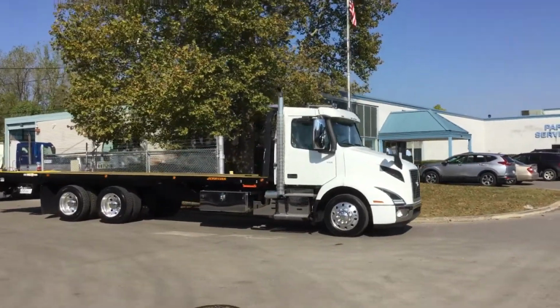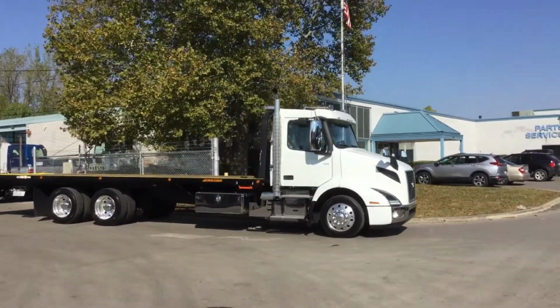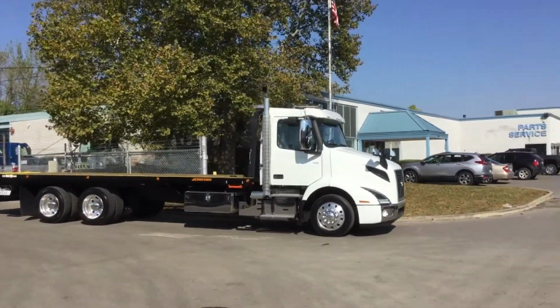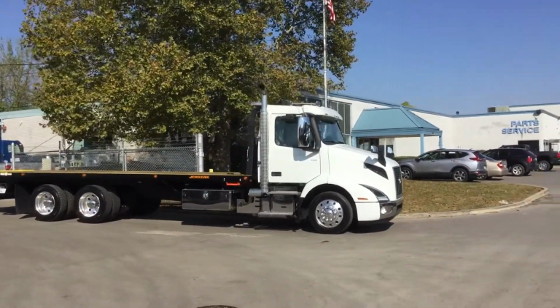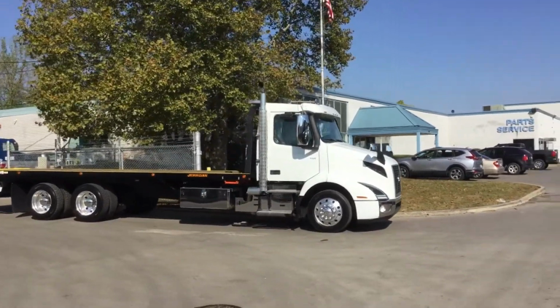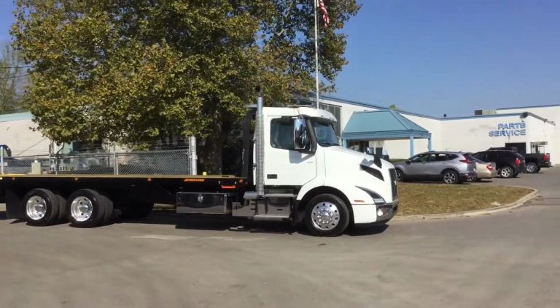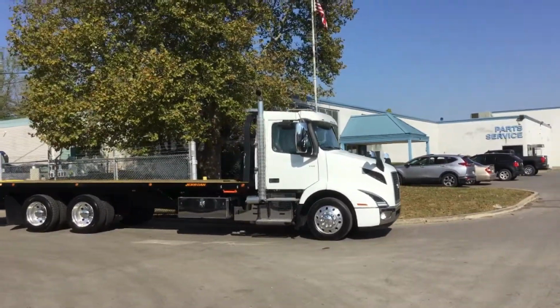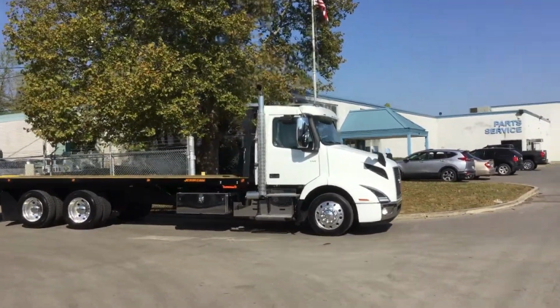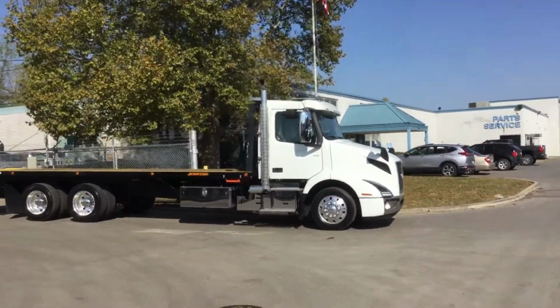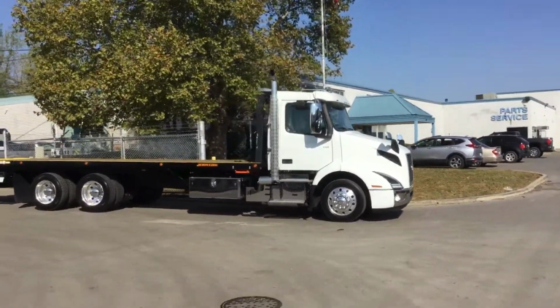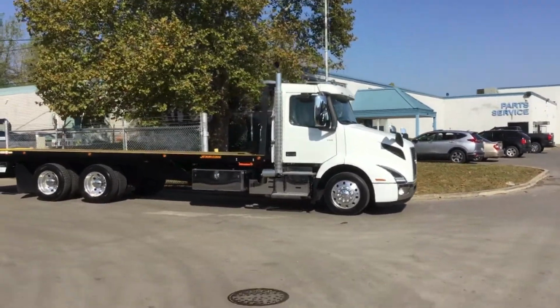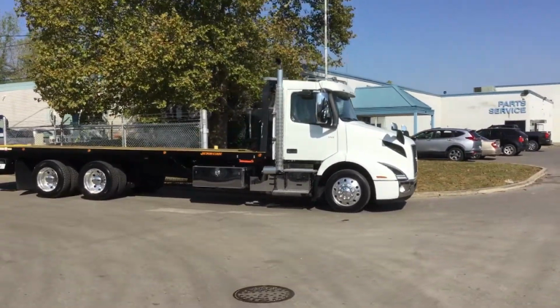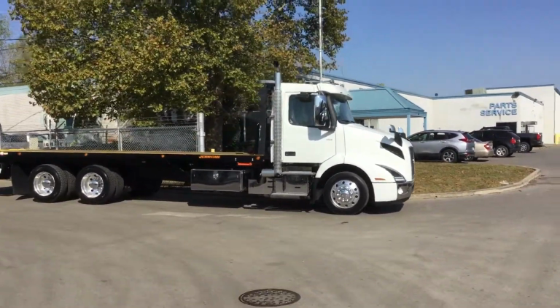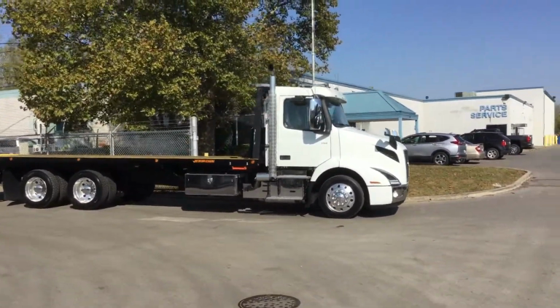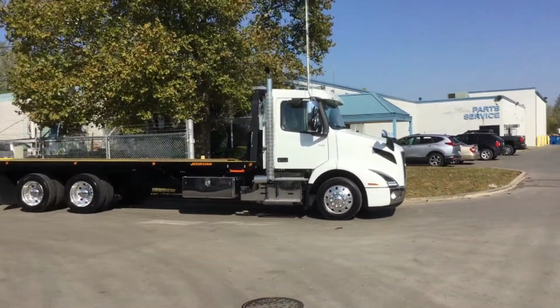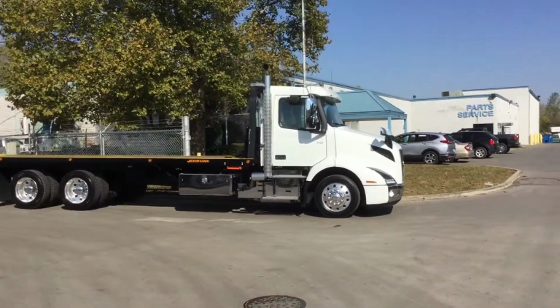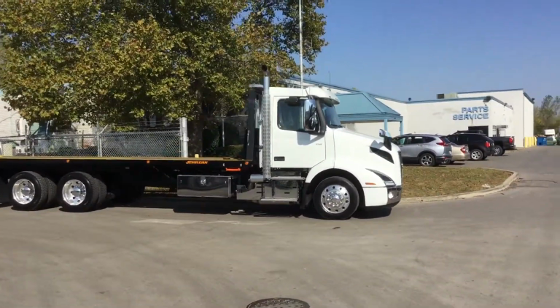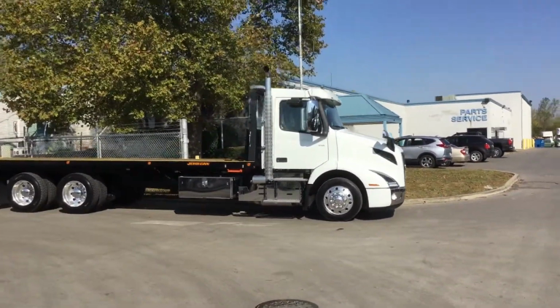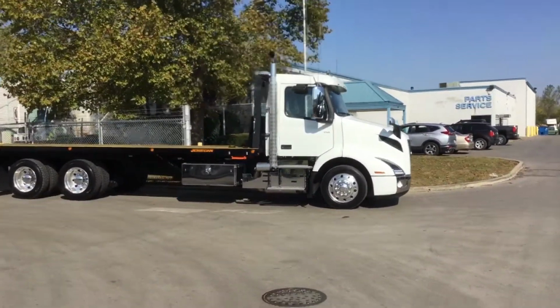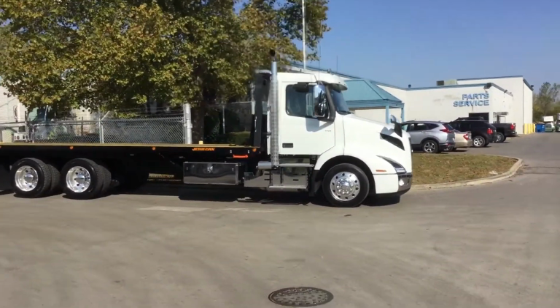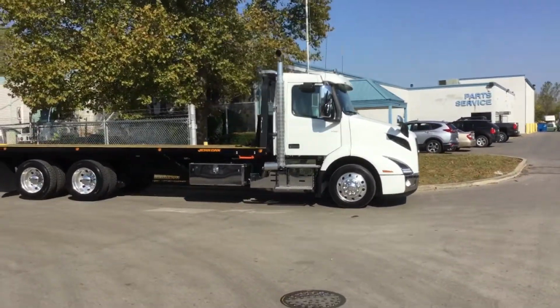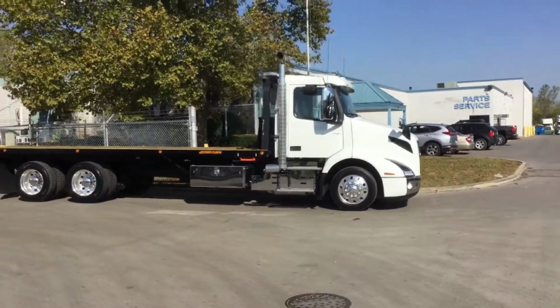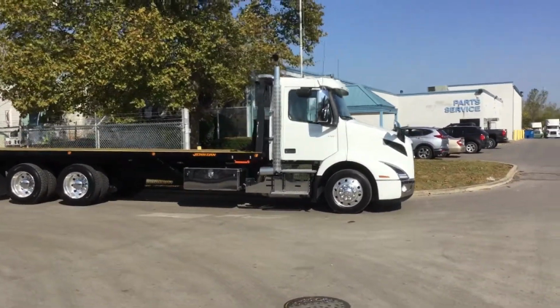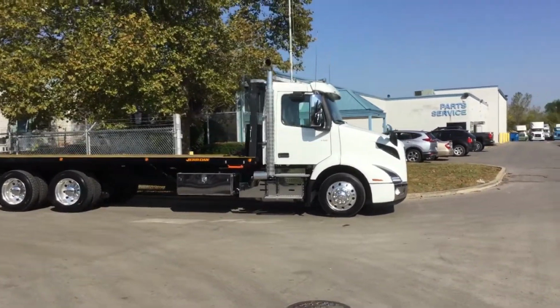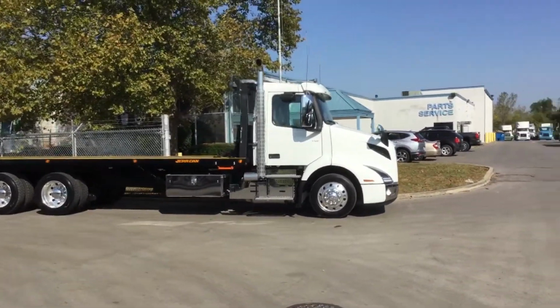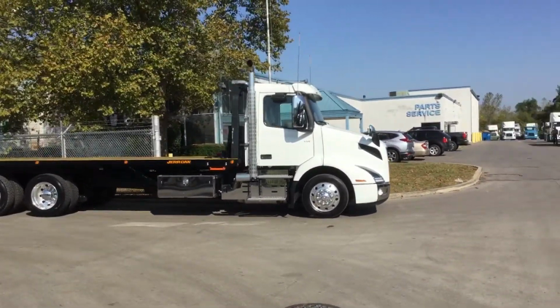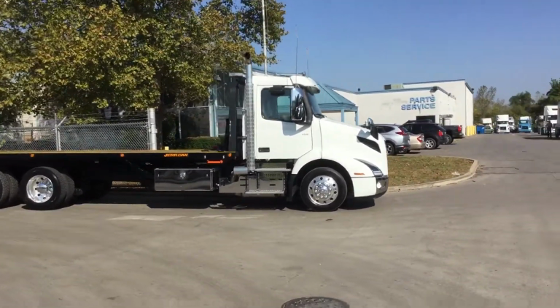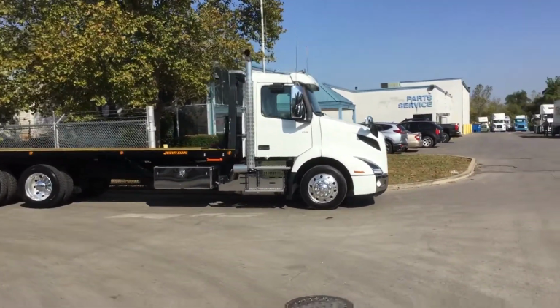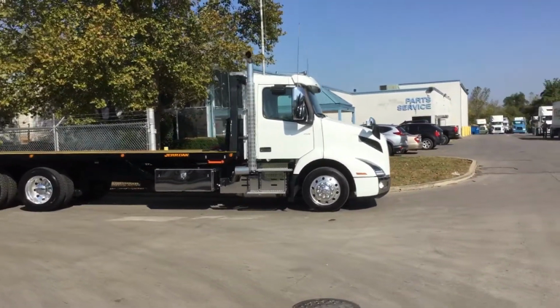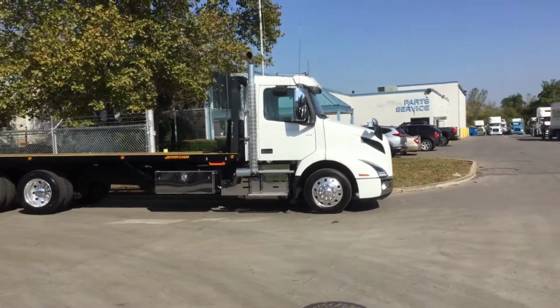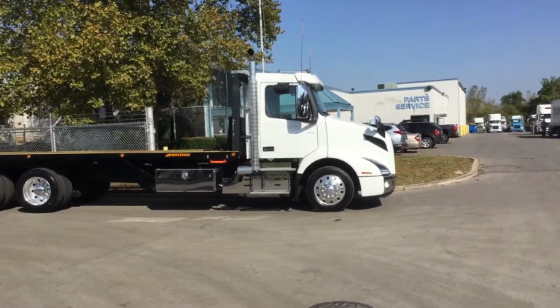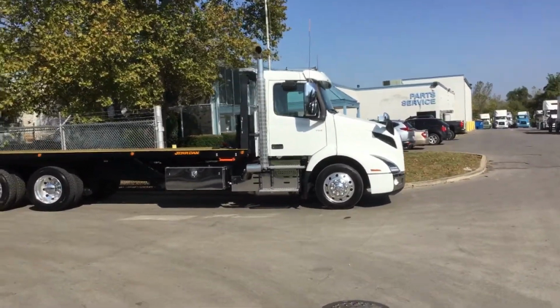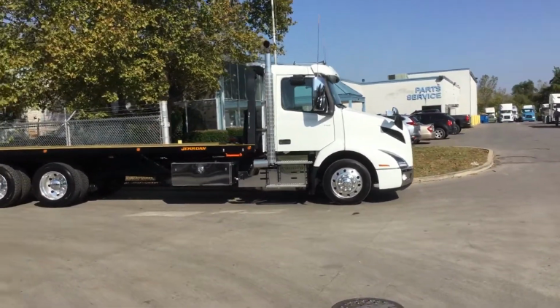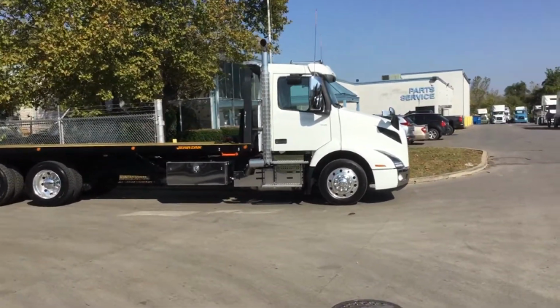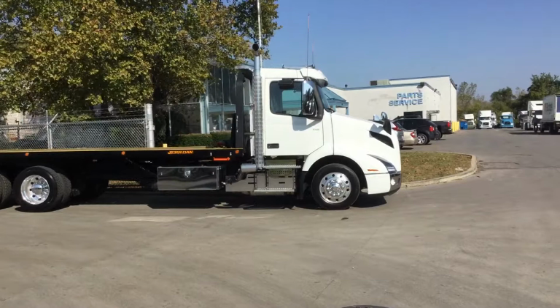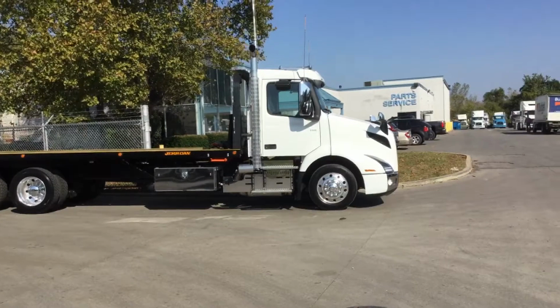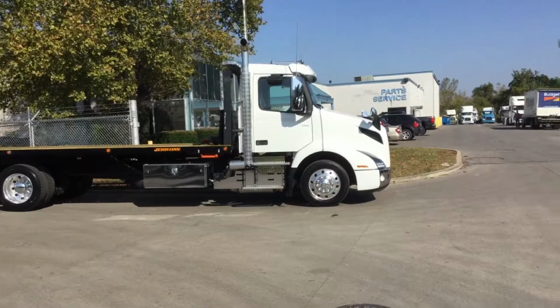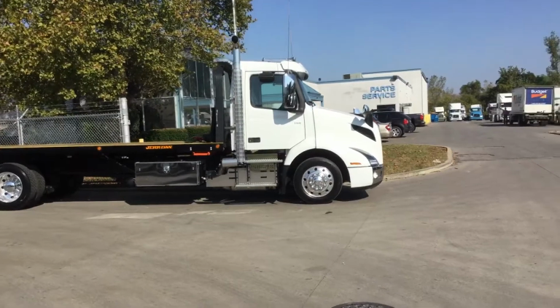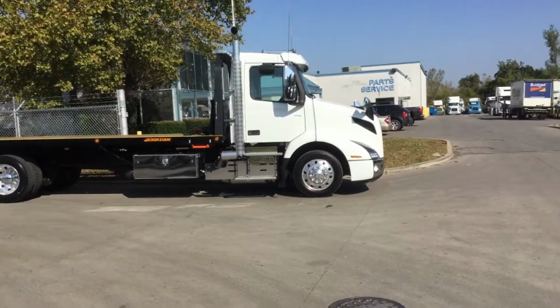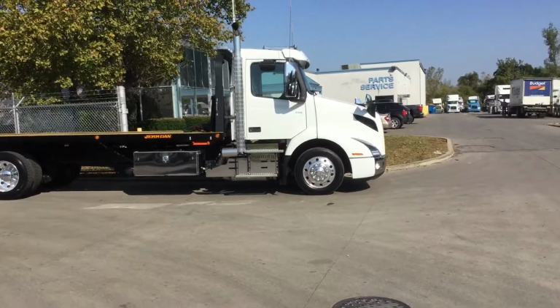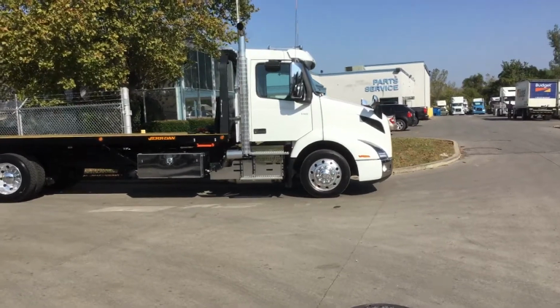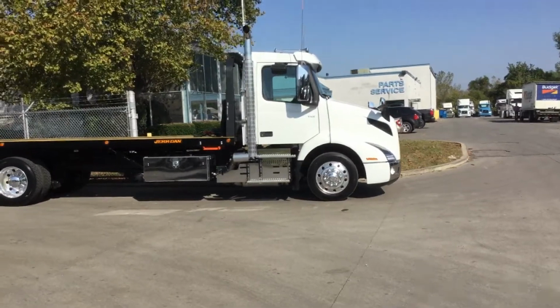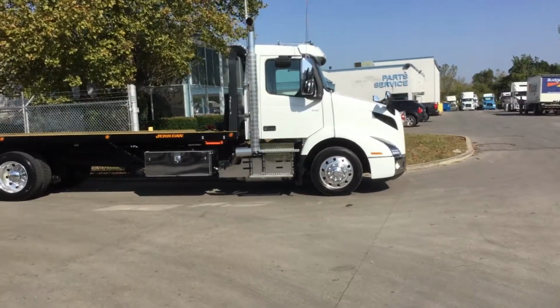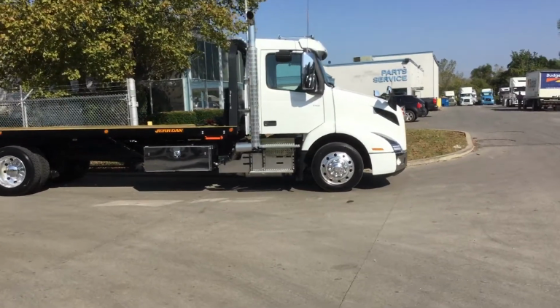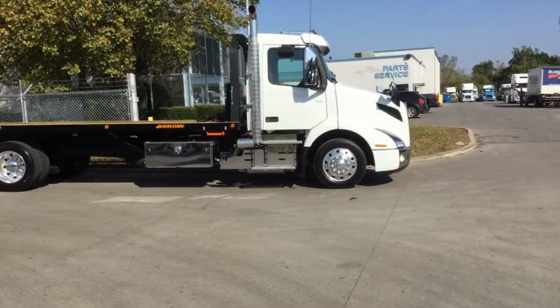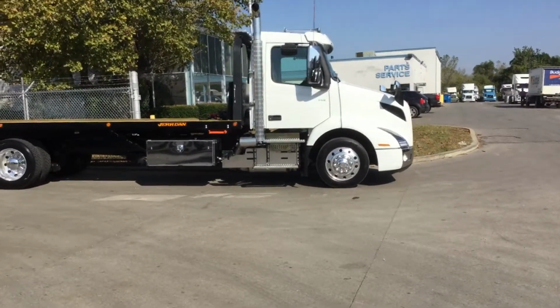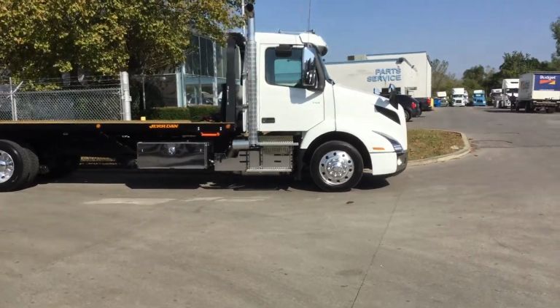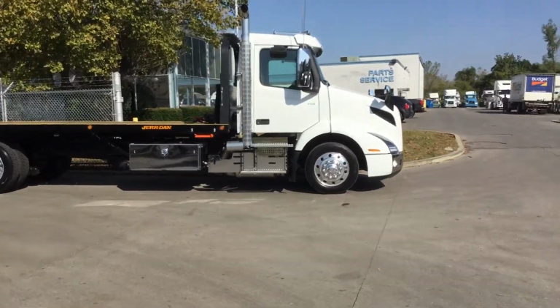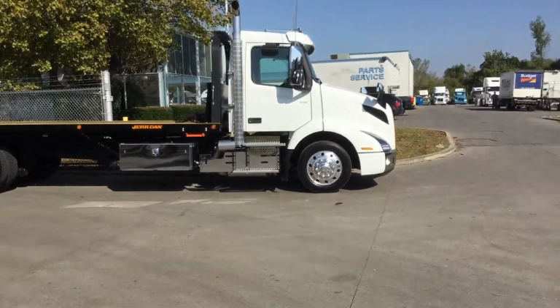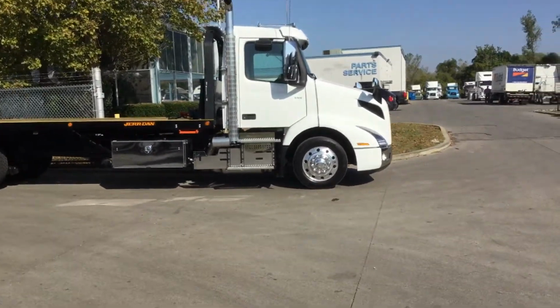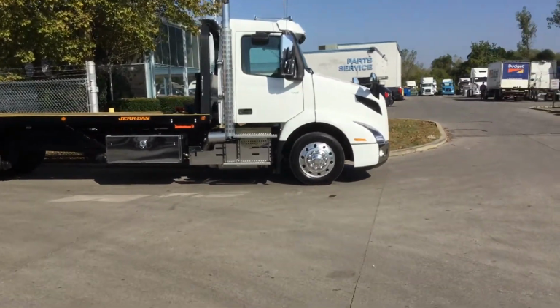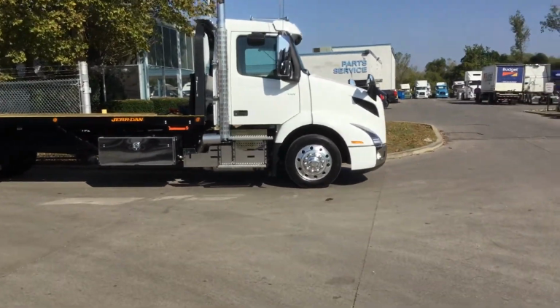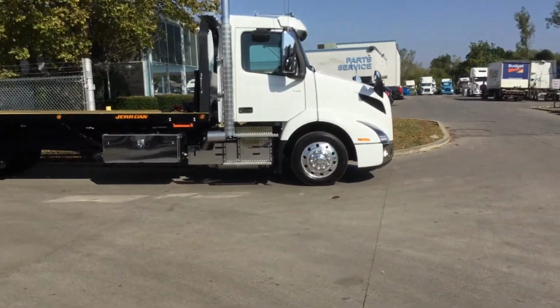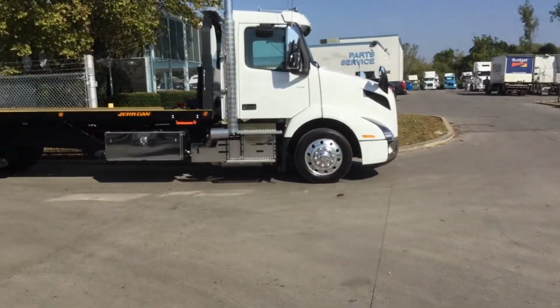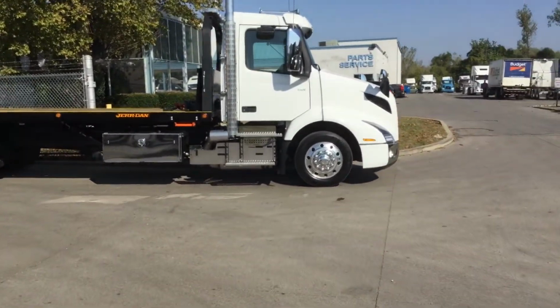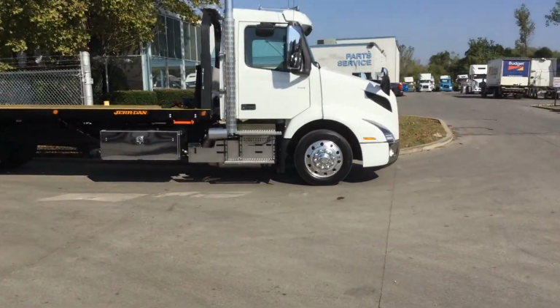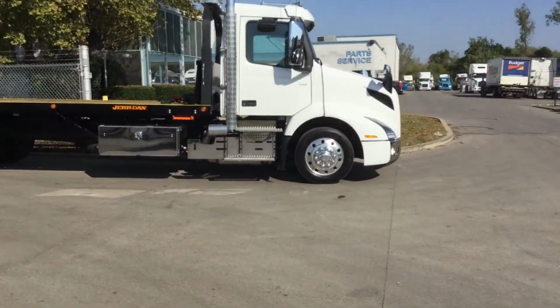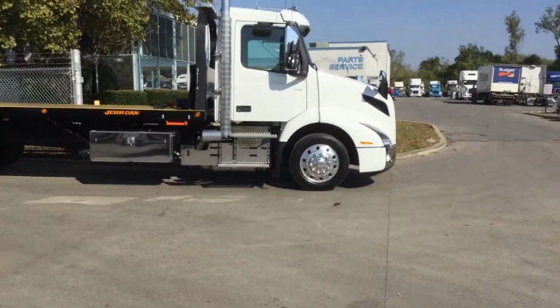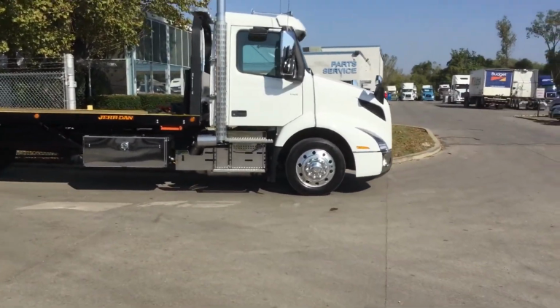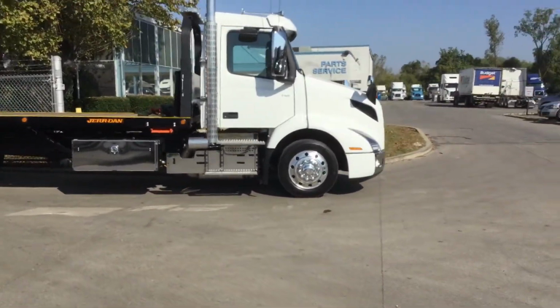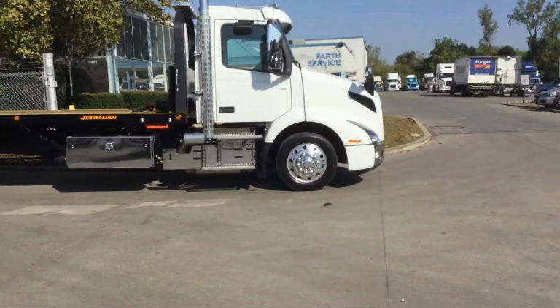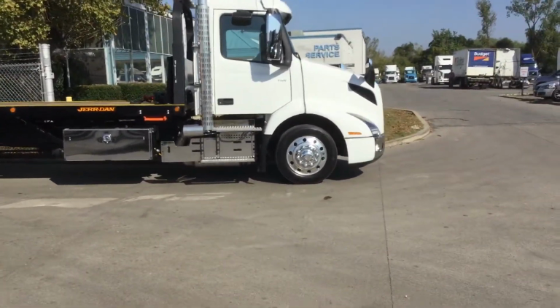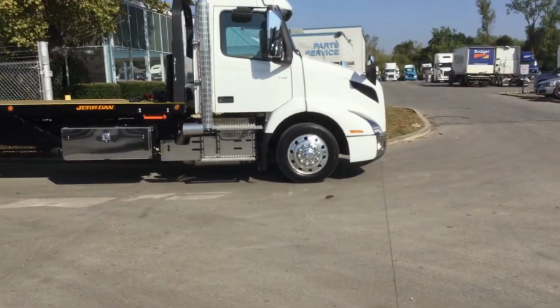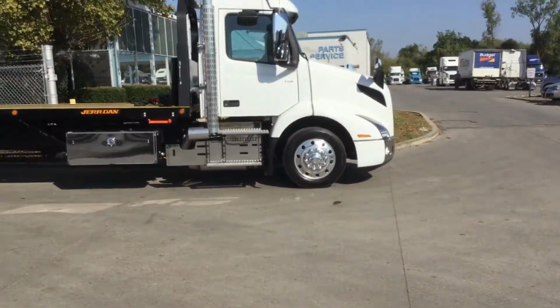Makes it easy on your drivers. The truck's all dolled up with an axle-back configuration, which gives you a great turning radius.